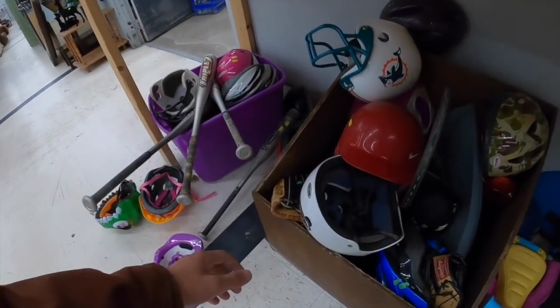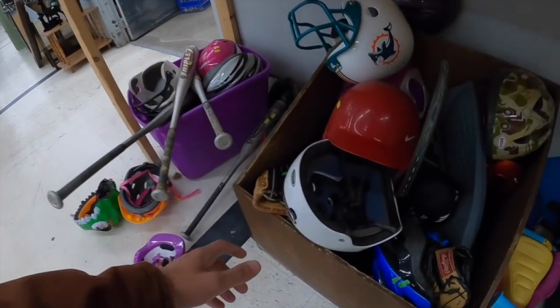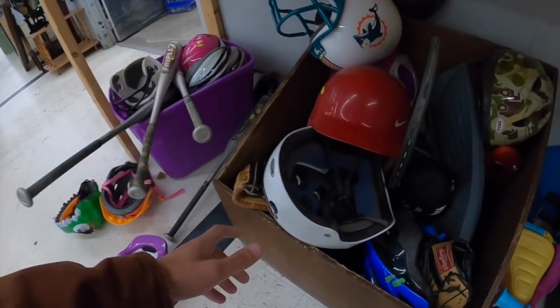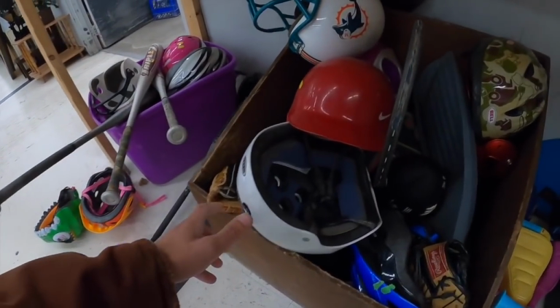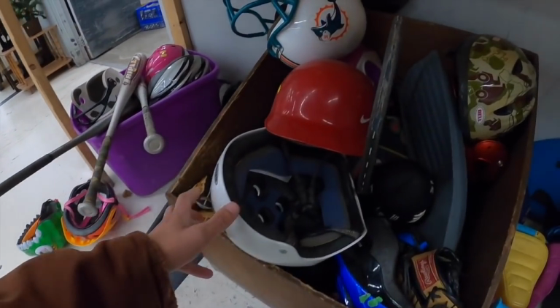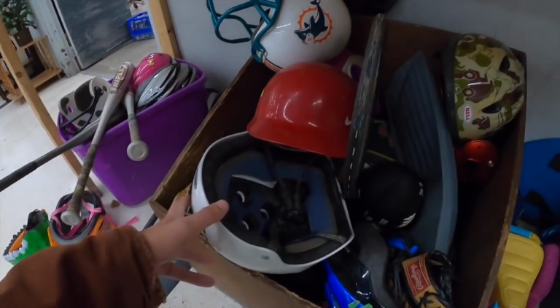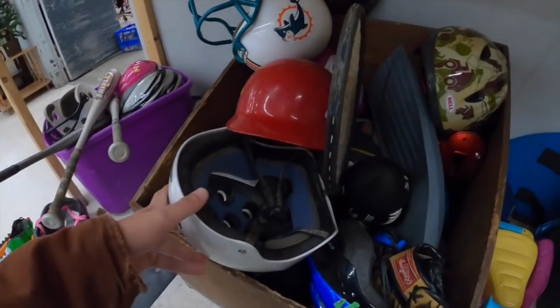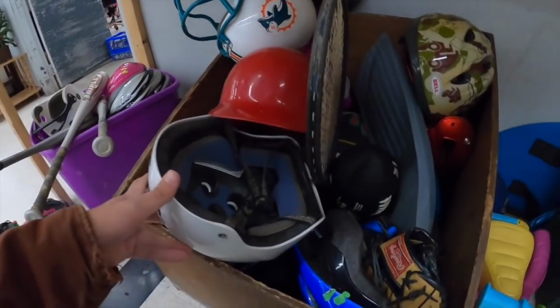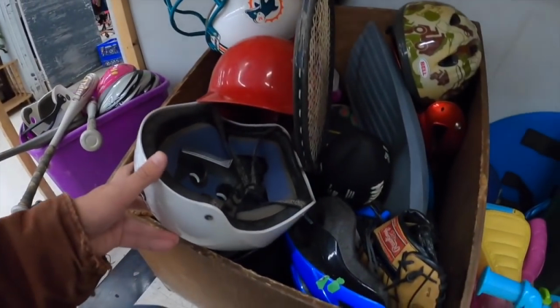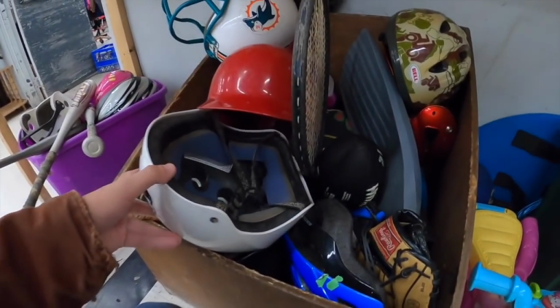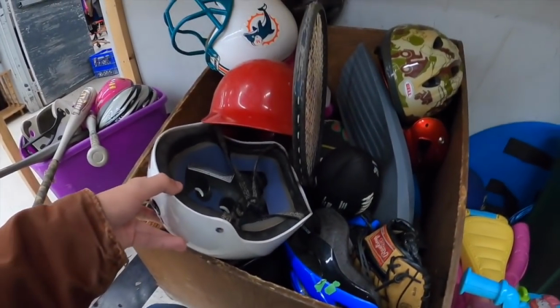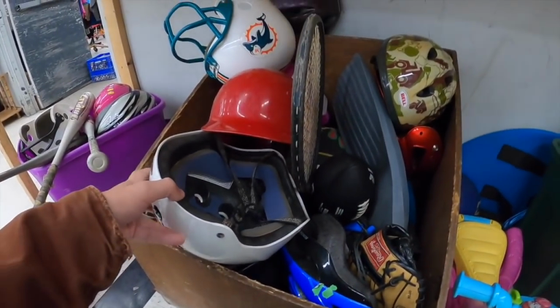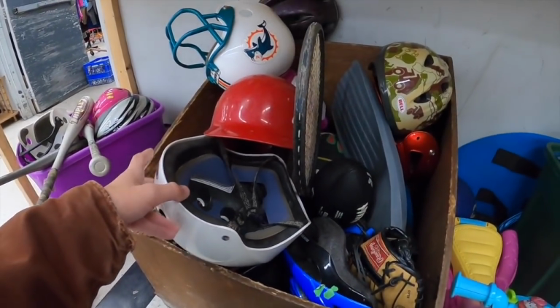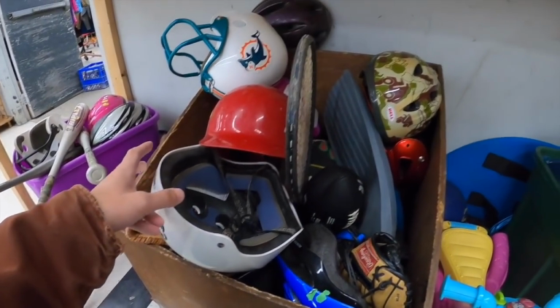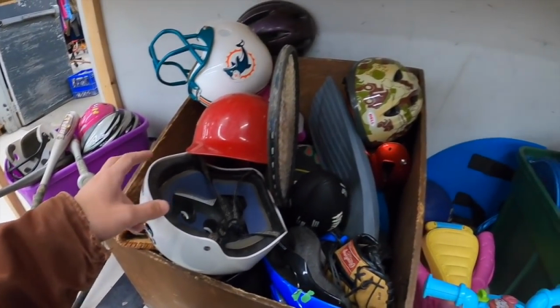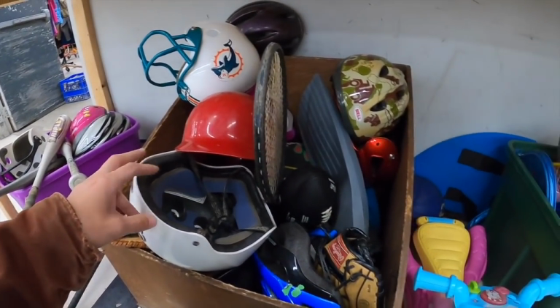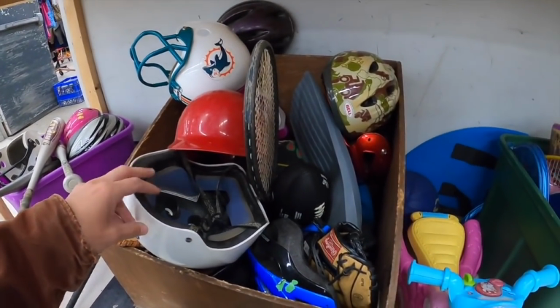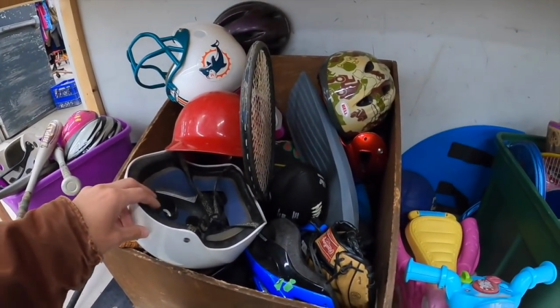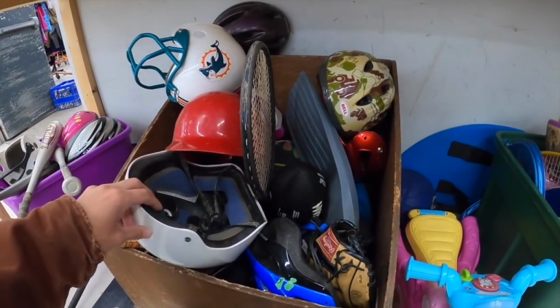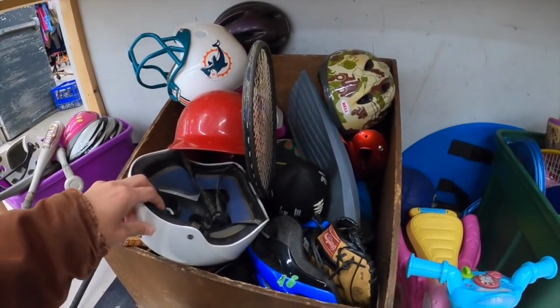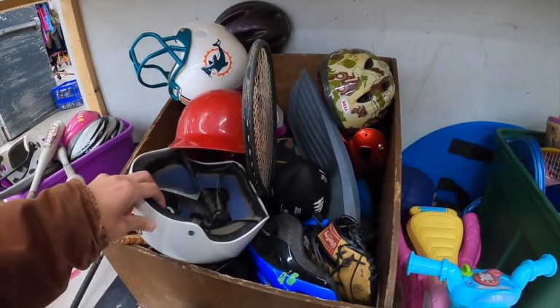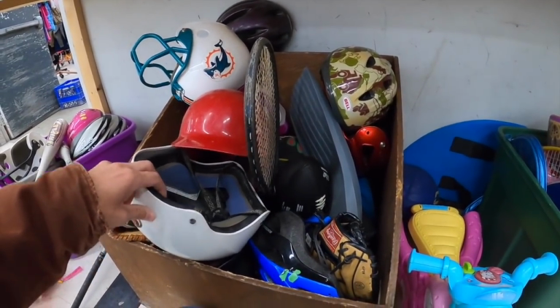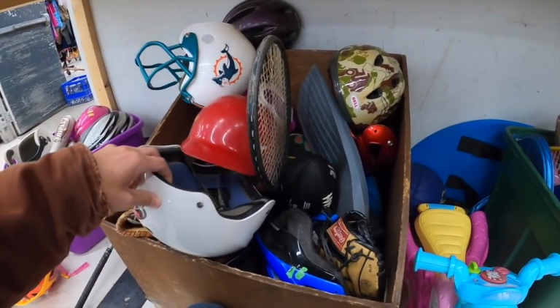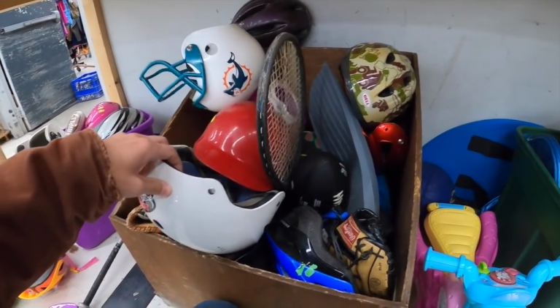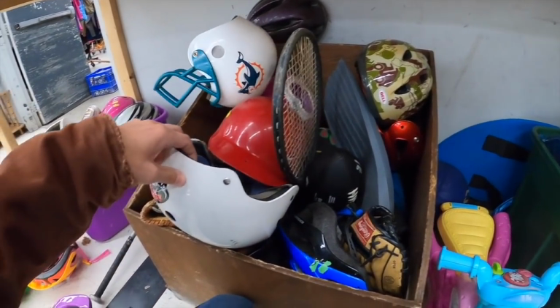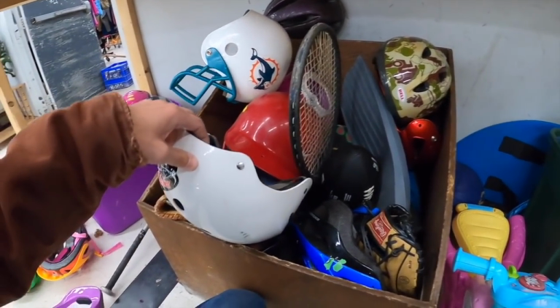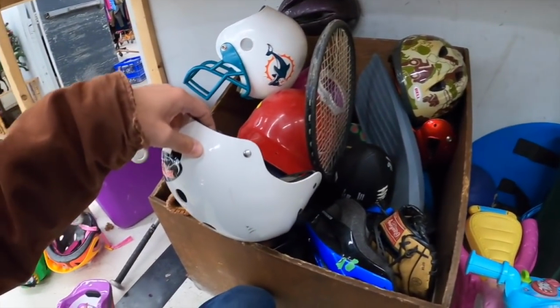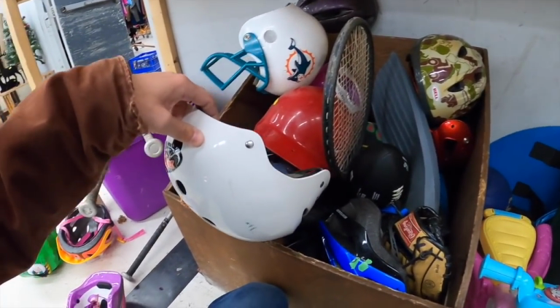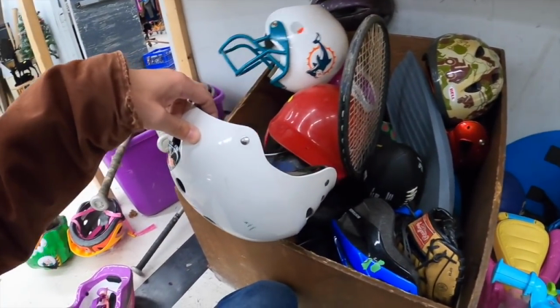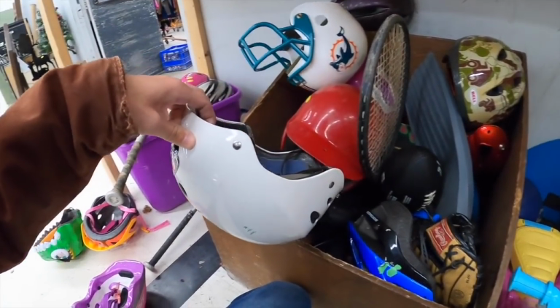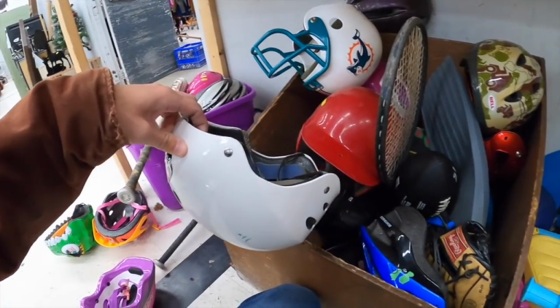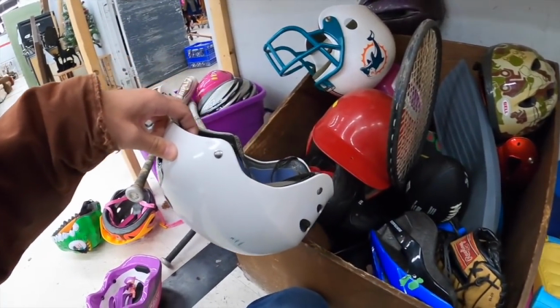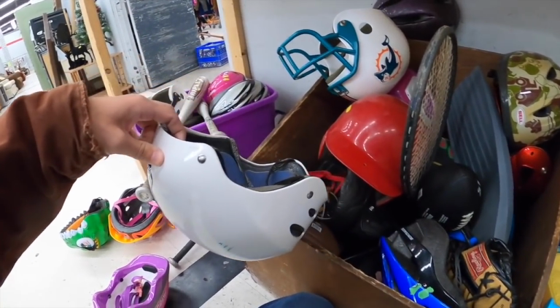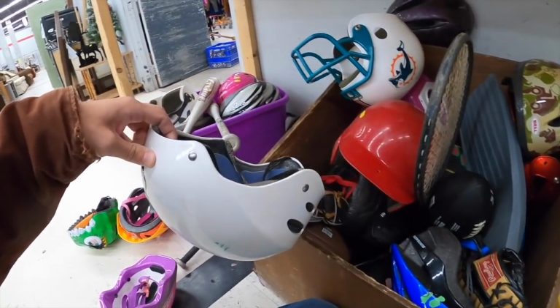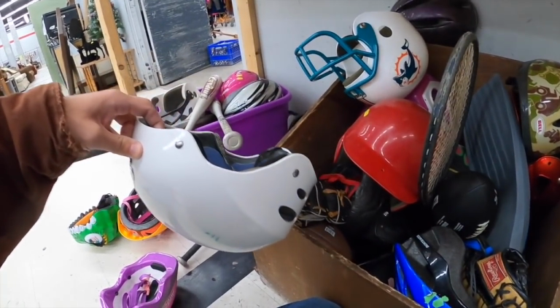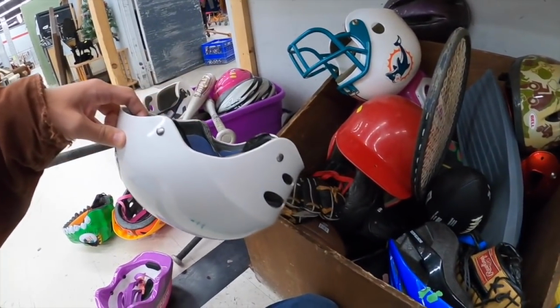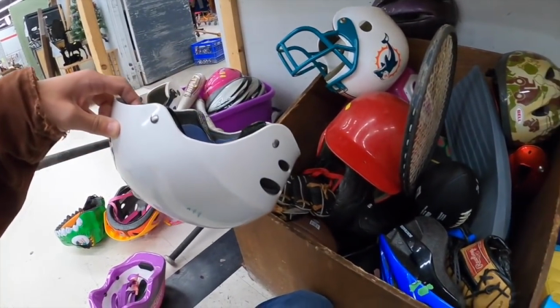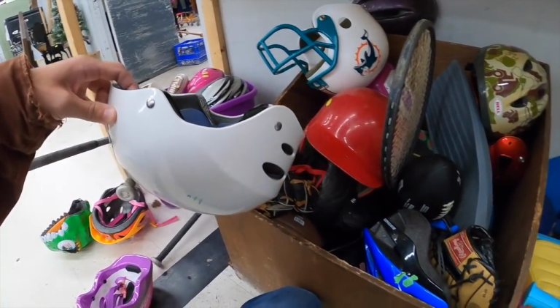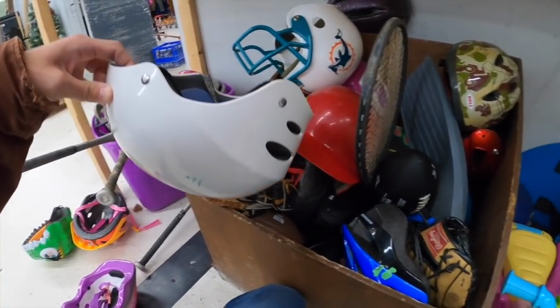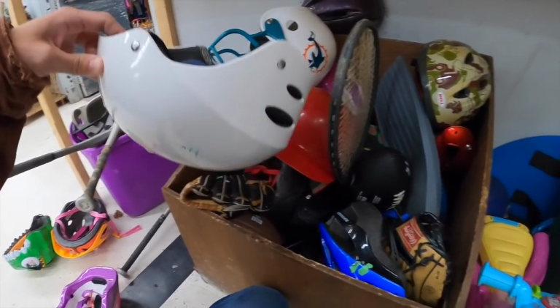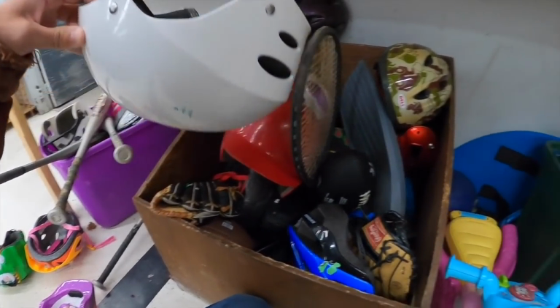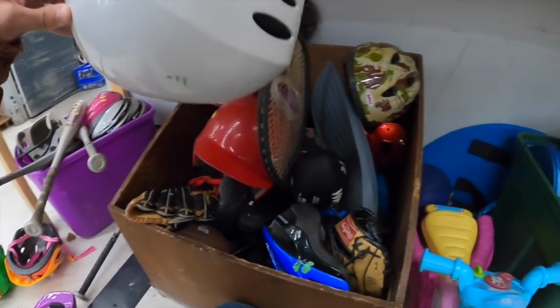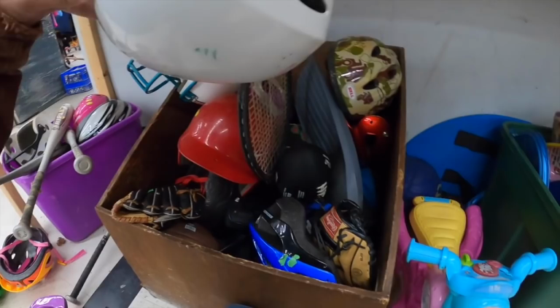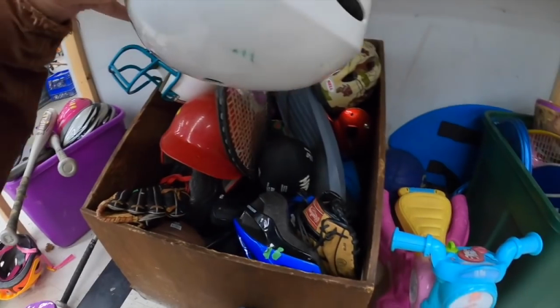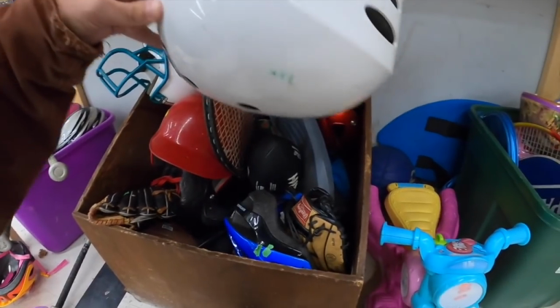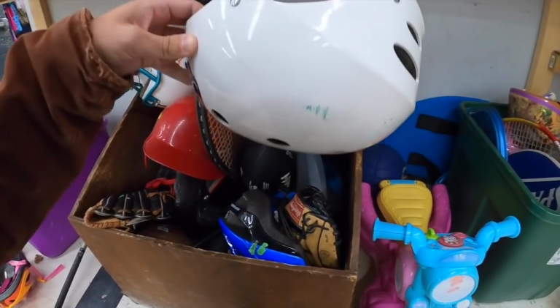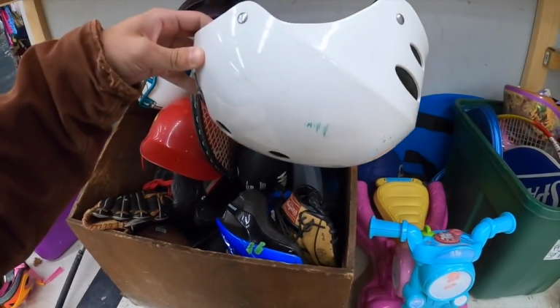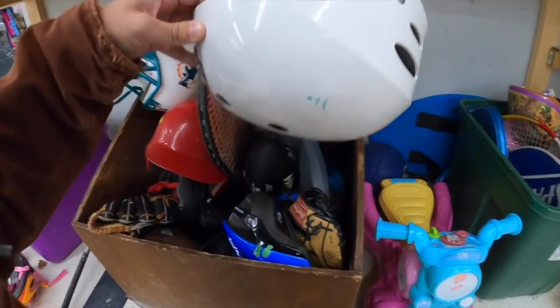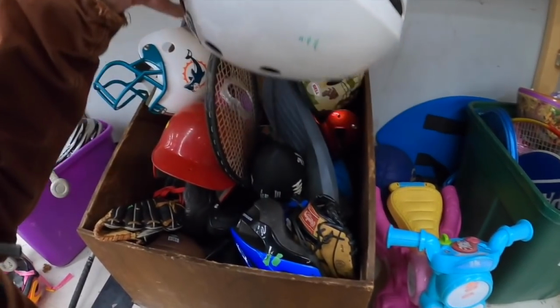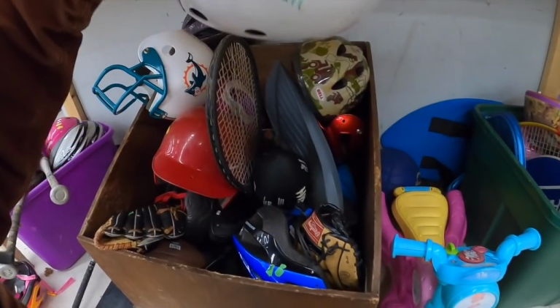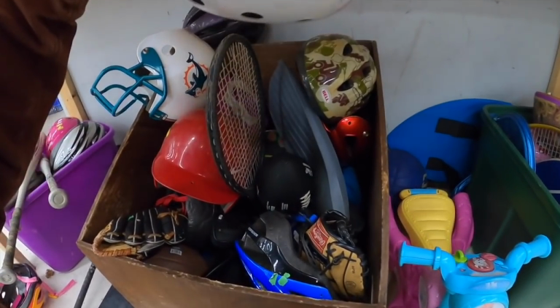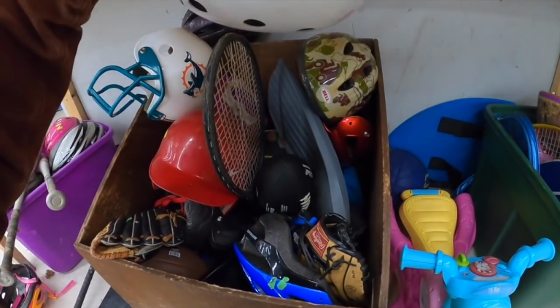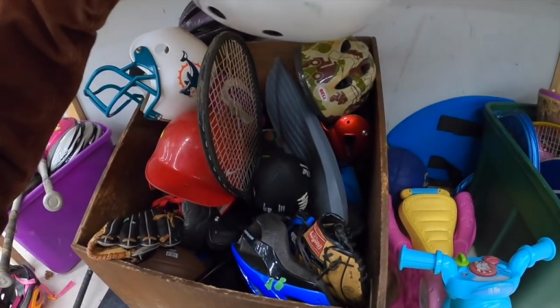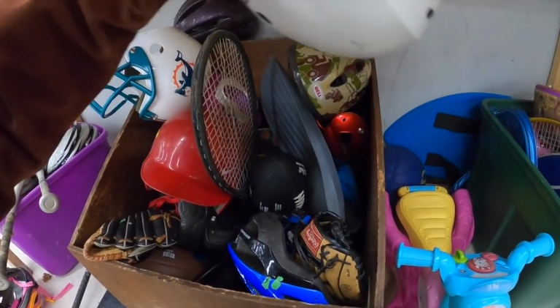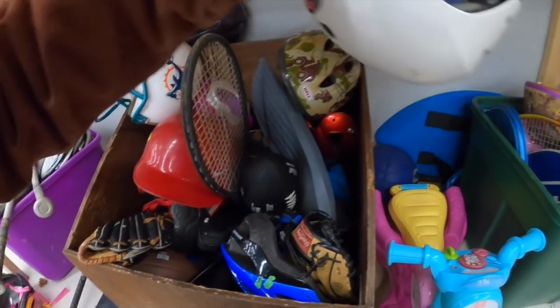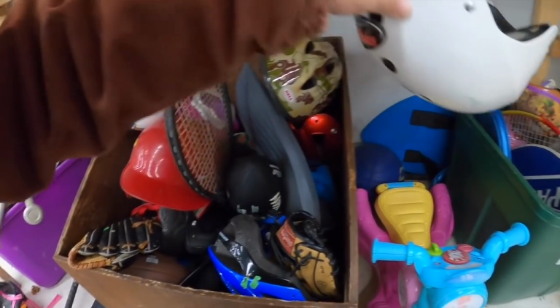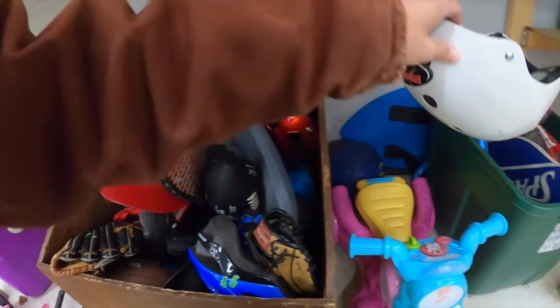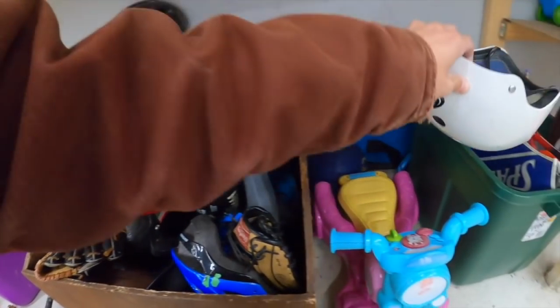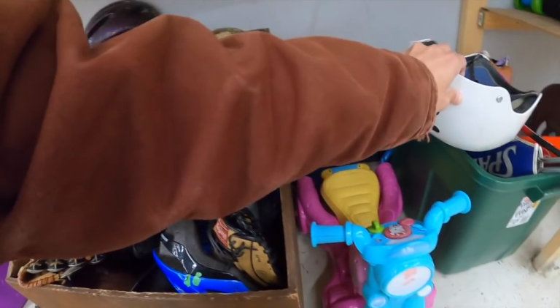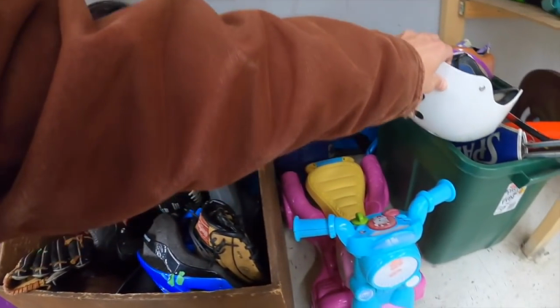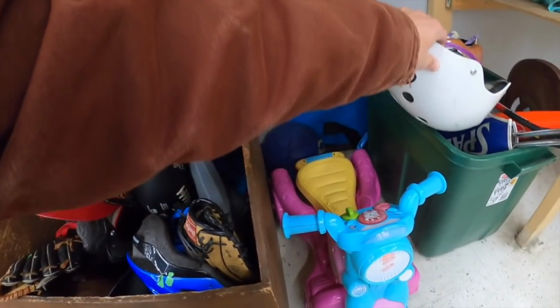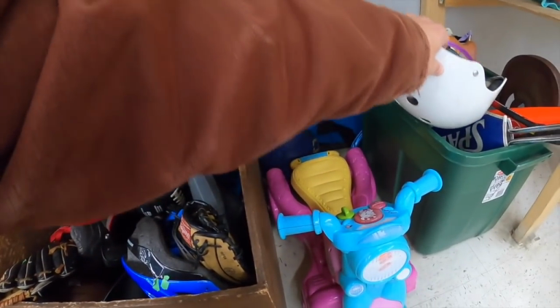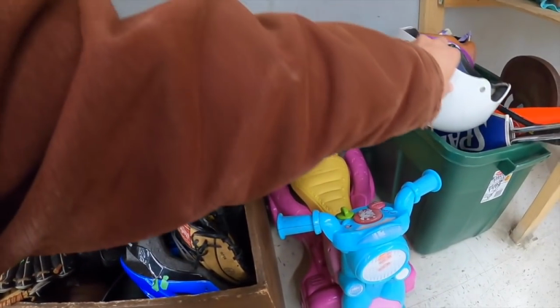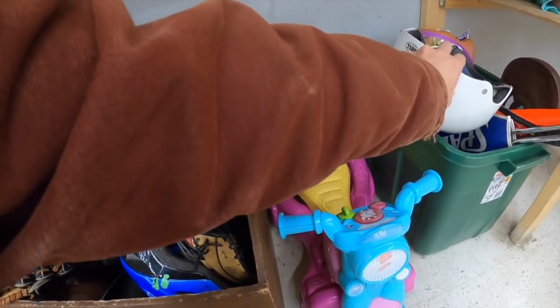At the second thrift store I figured out what was going on at the first one — they do a completely different sale than all these other Salvation Armies. I'm moving this because I want to see what's in here.